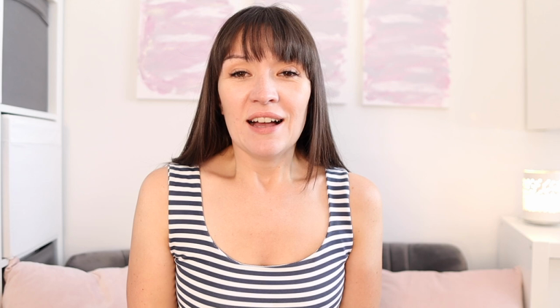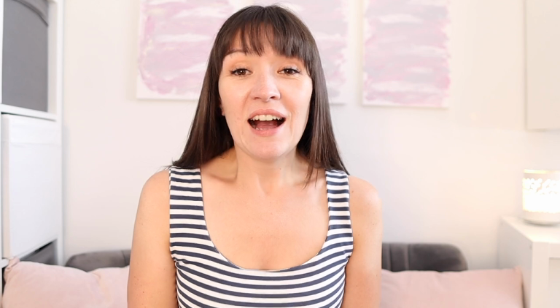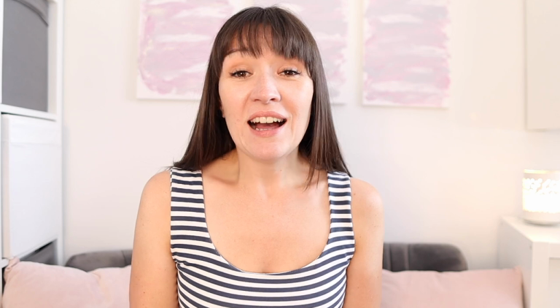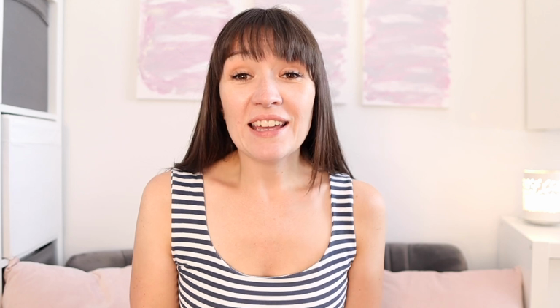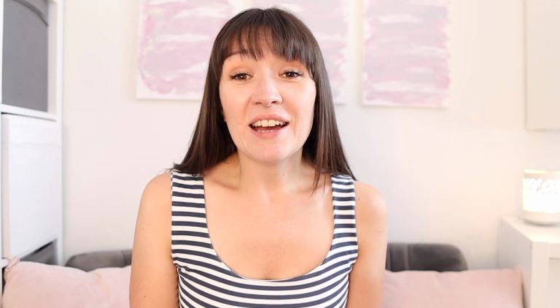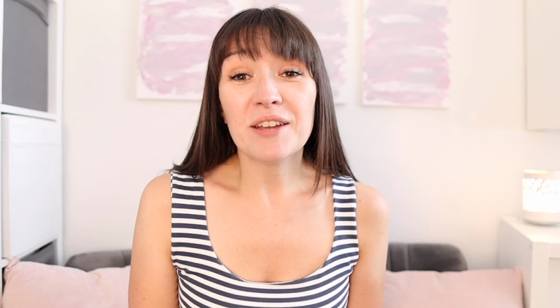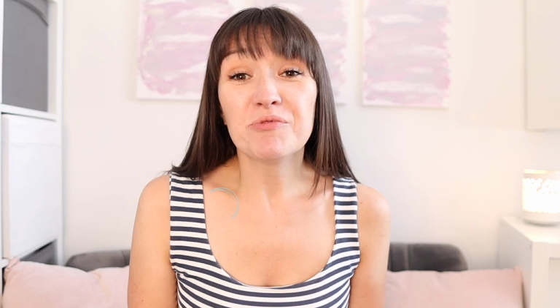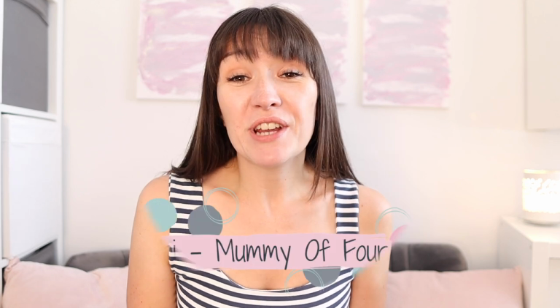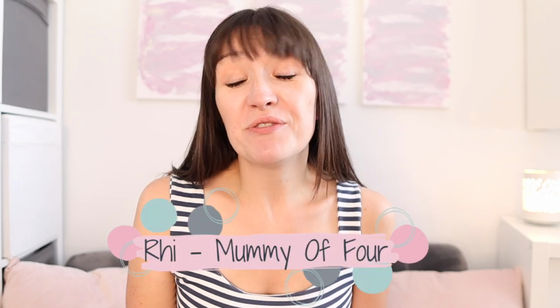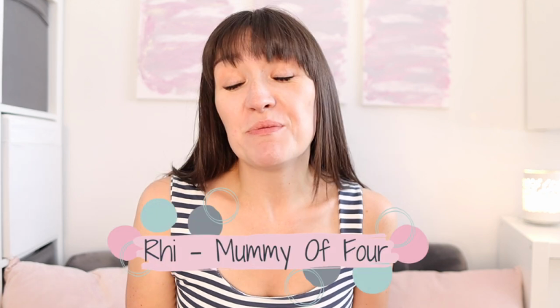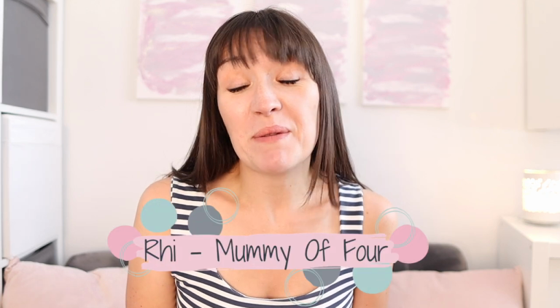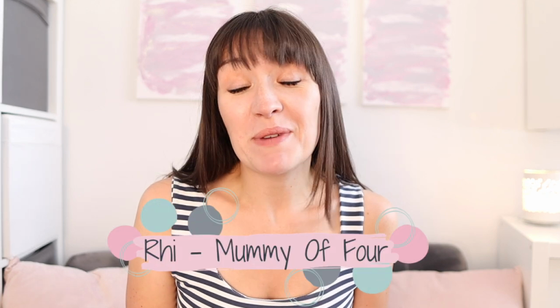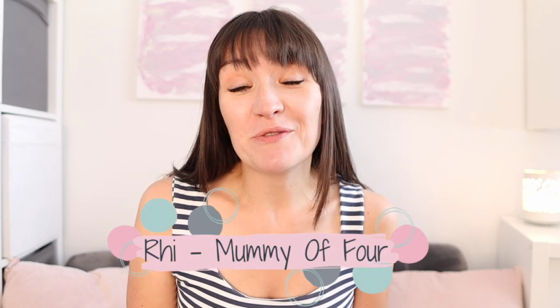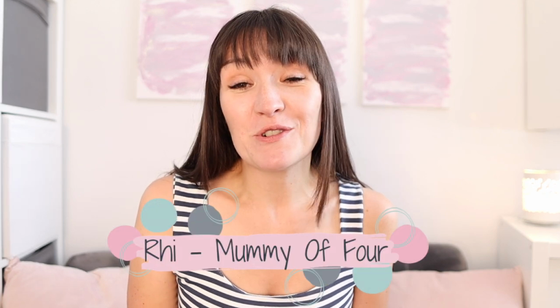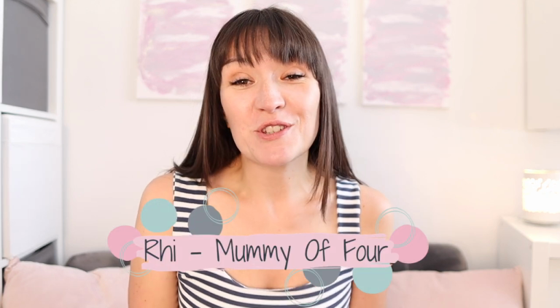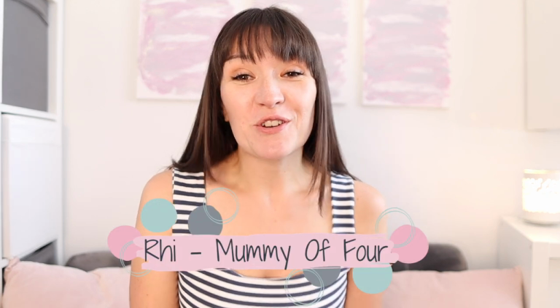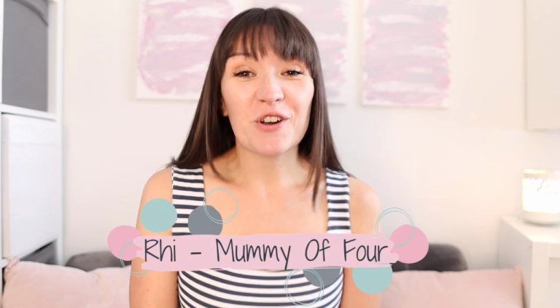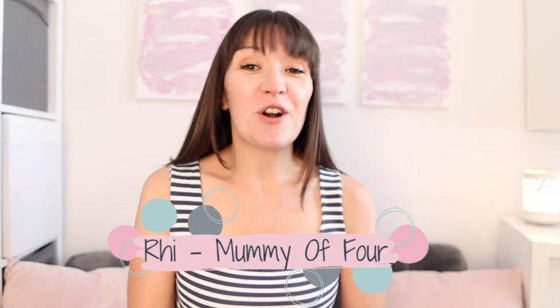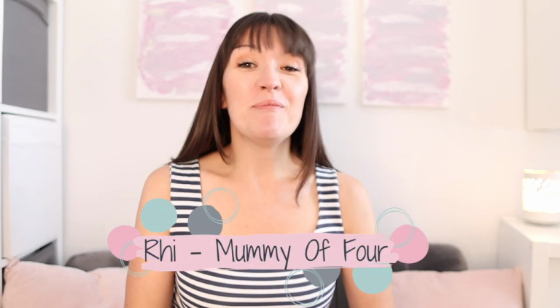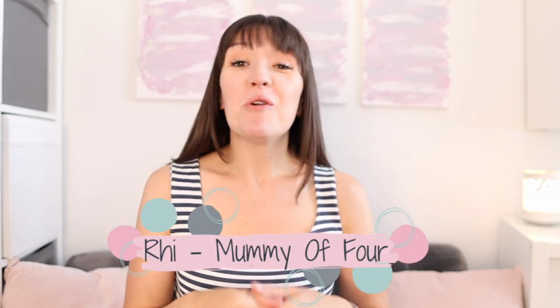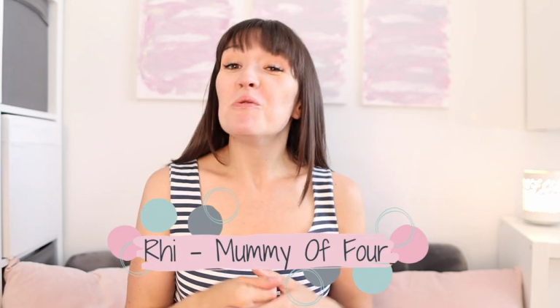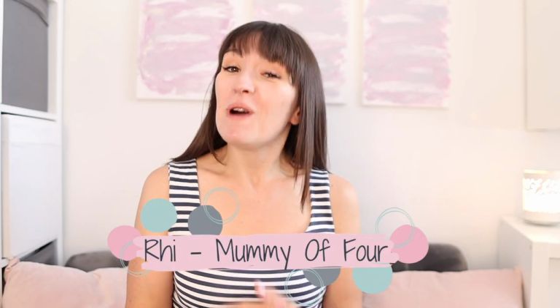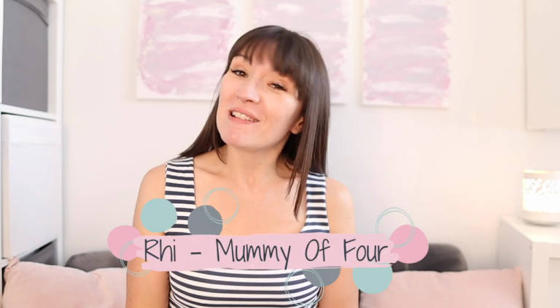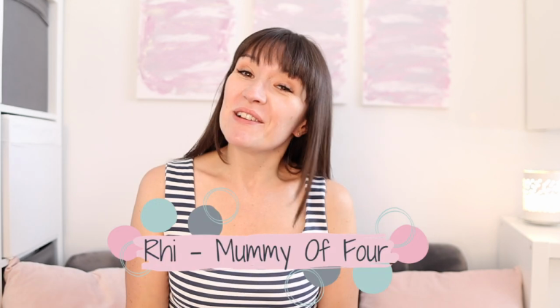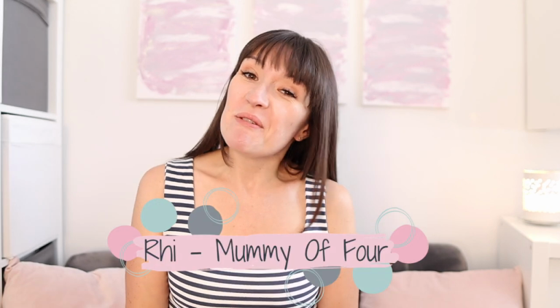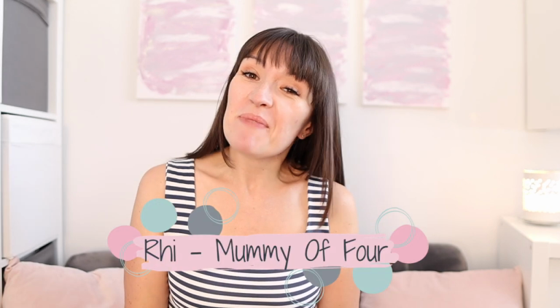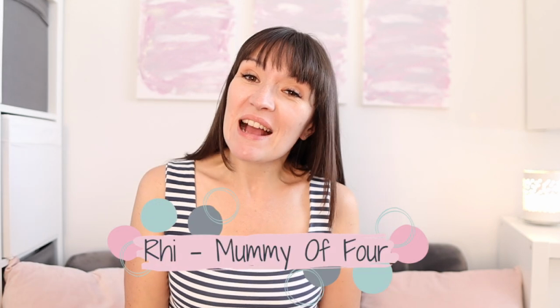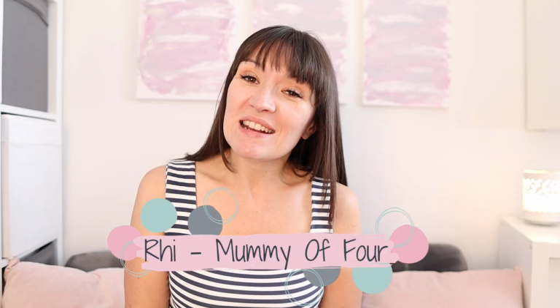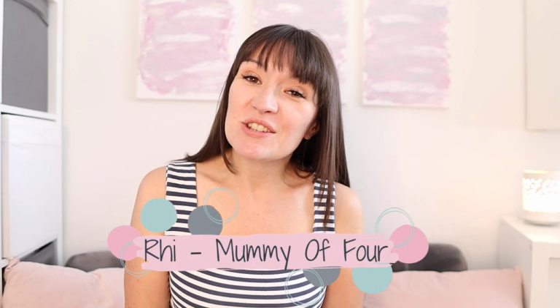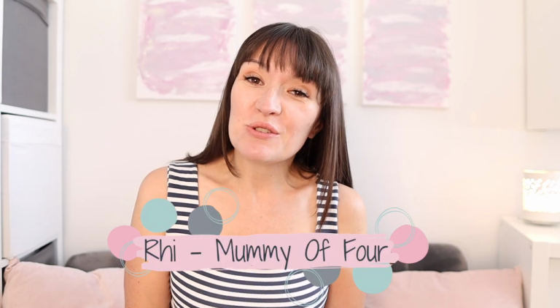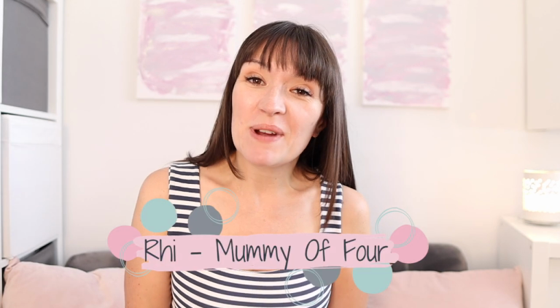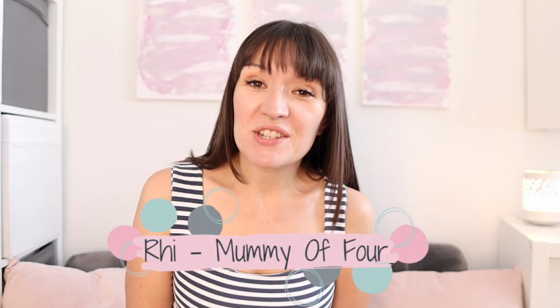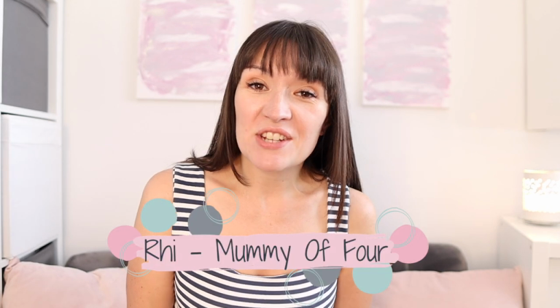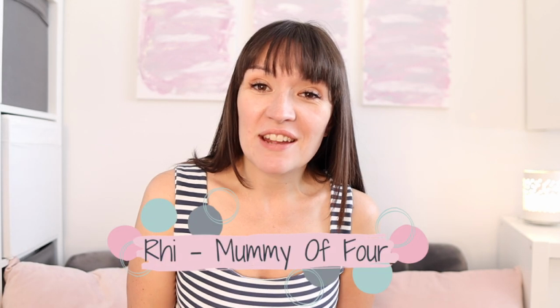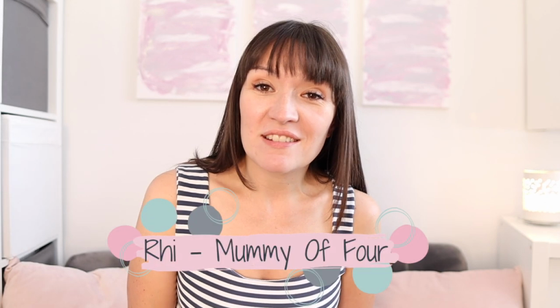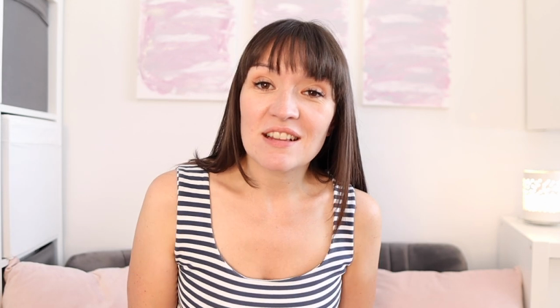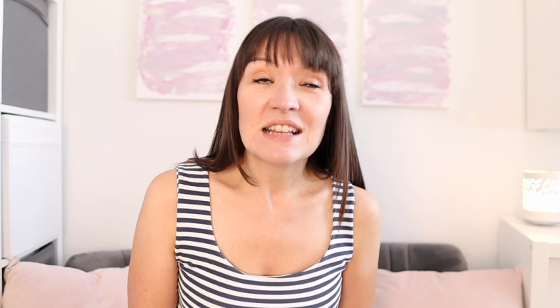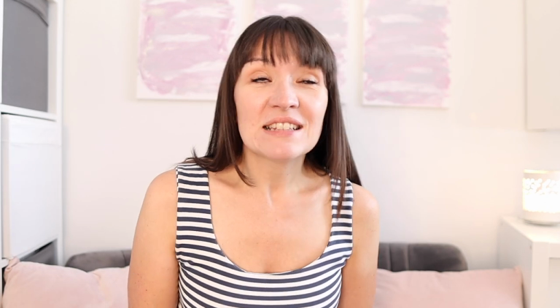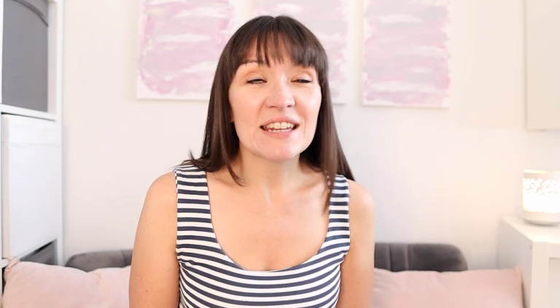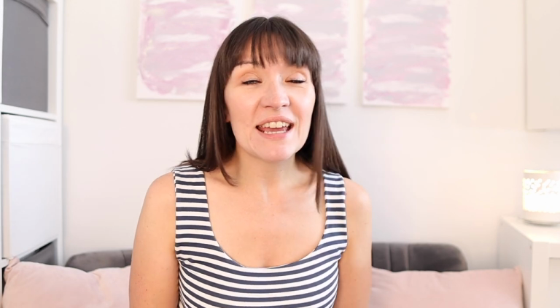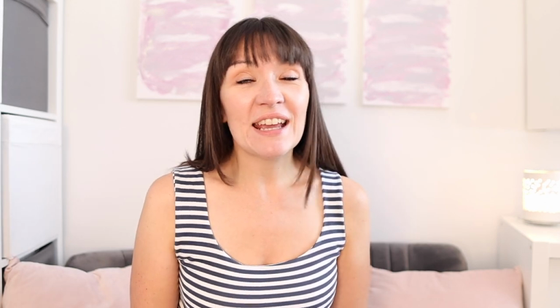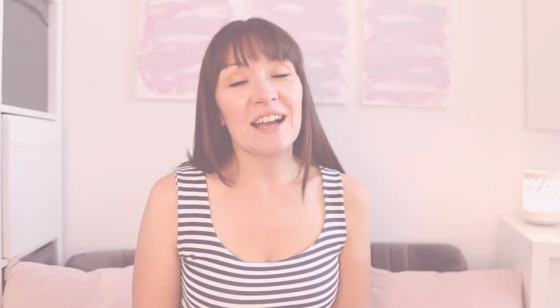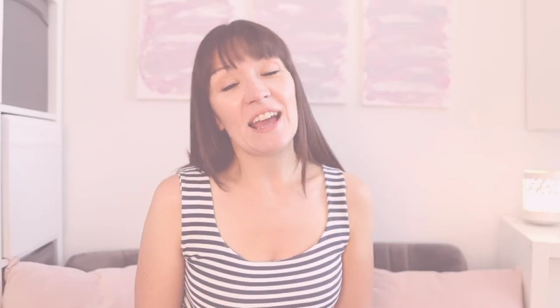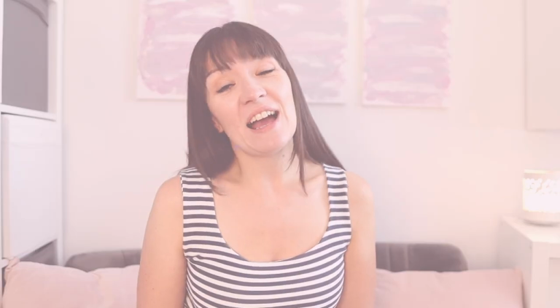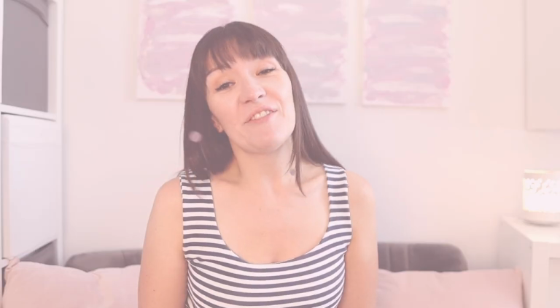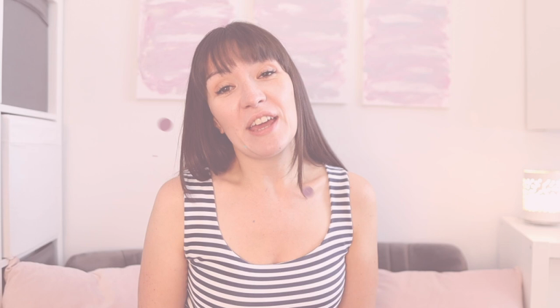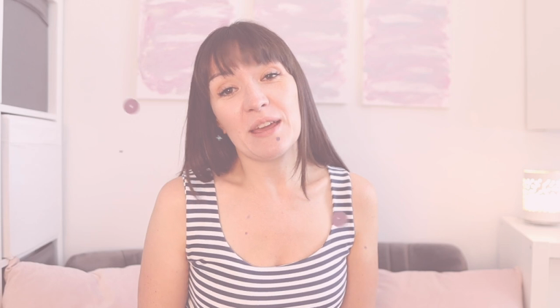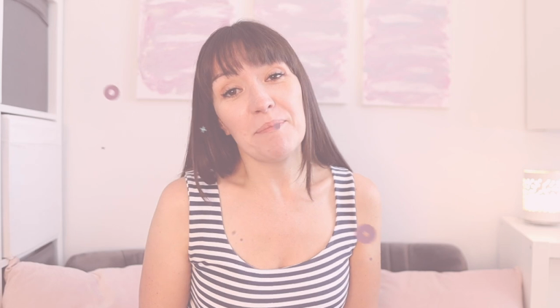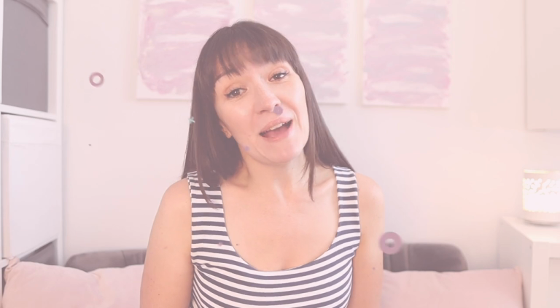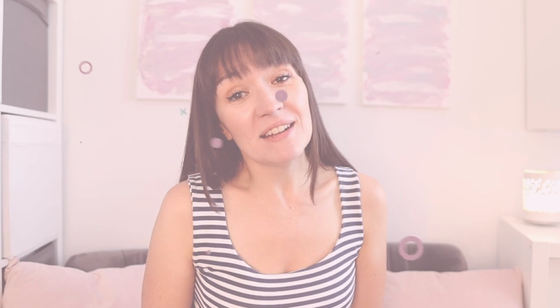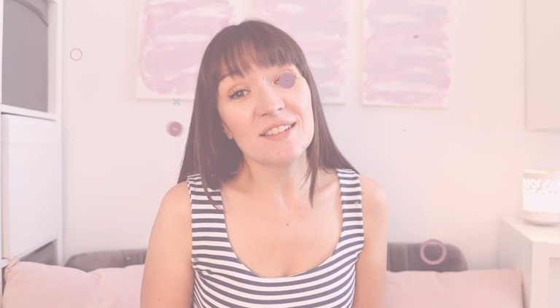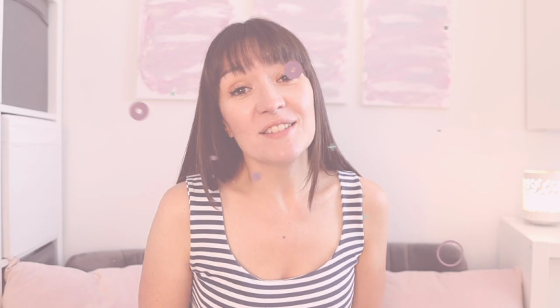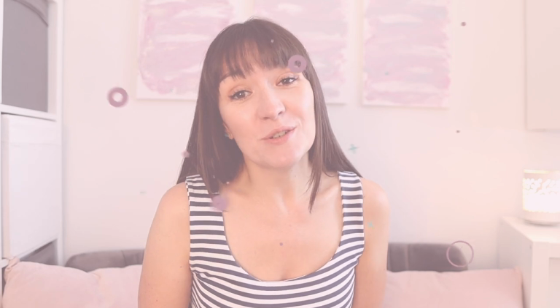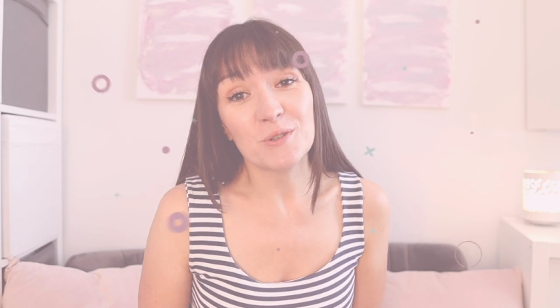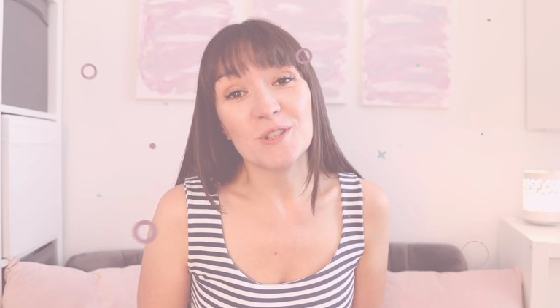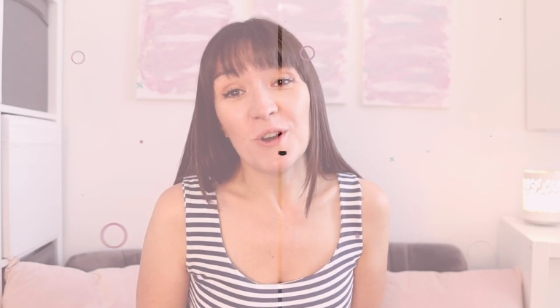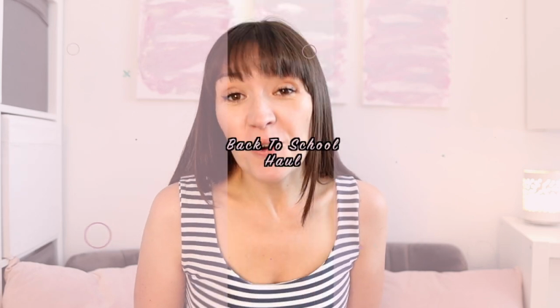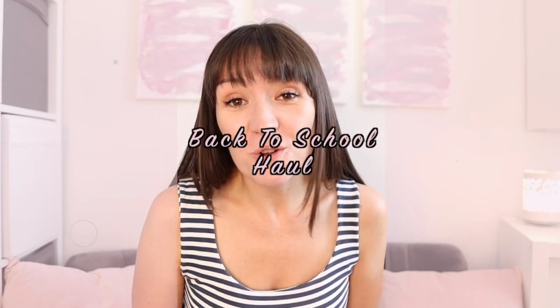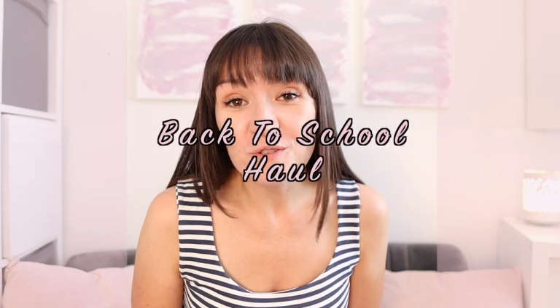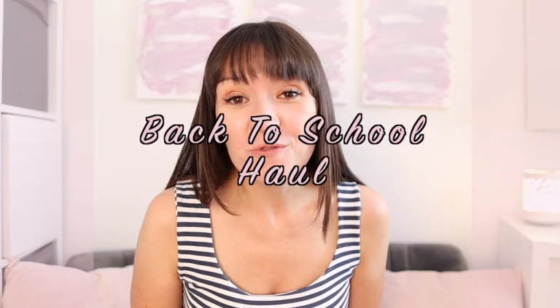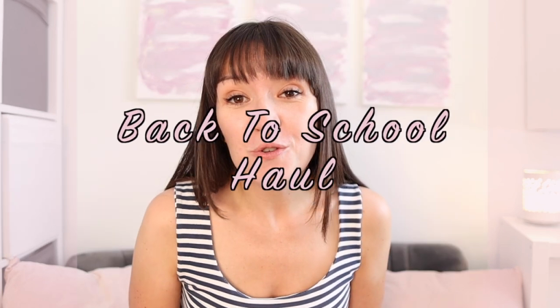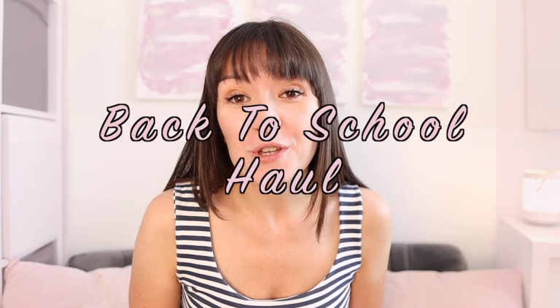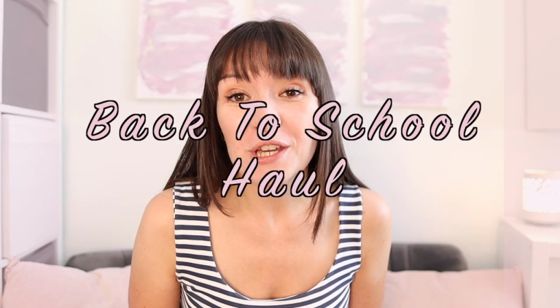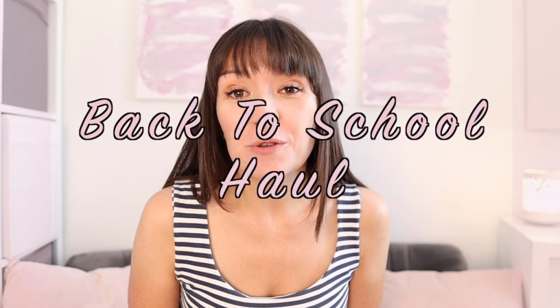Hi, I'm Ree from mummyoffour.com. Welcome back to my channel. Today I have a back to school haul for you.